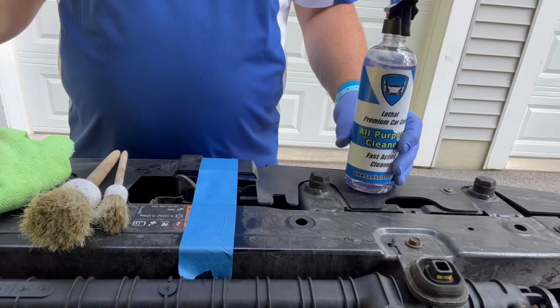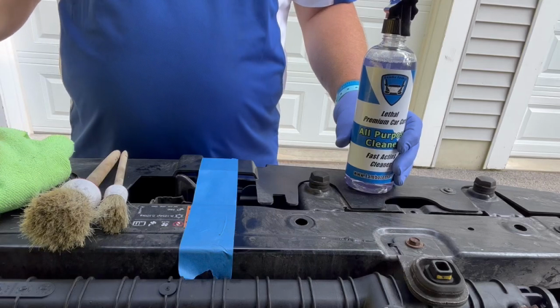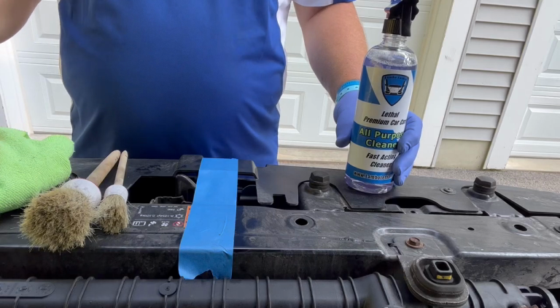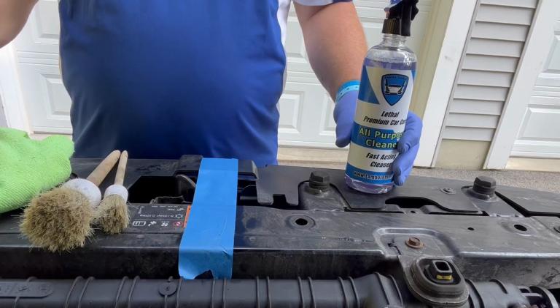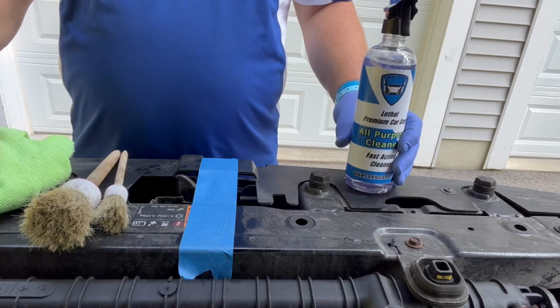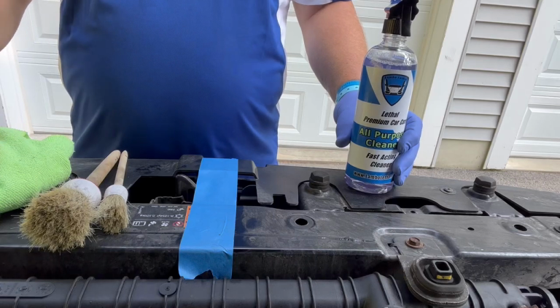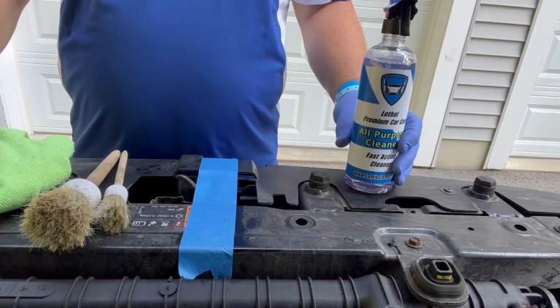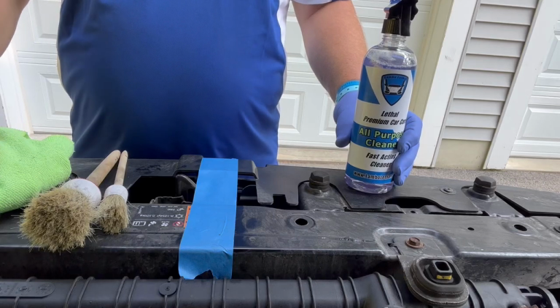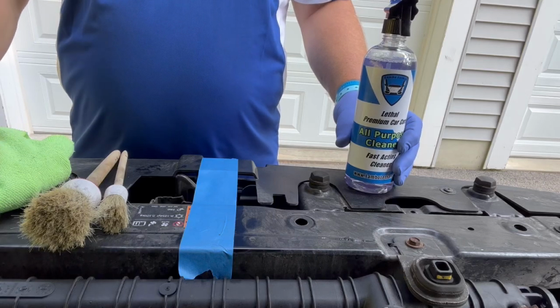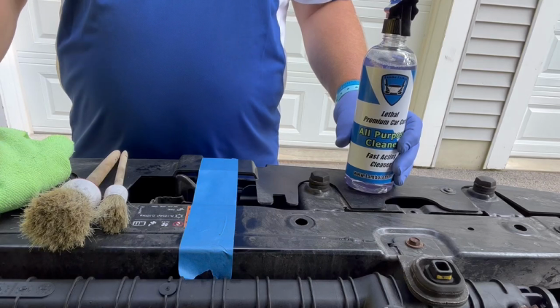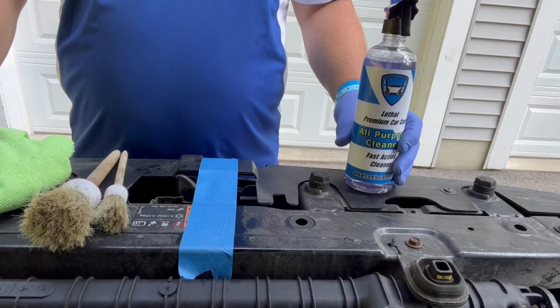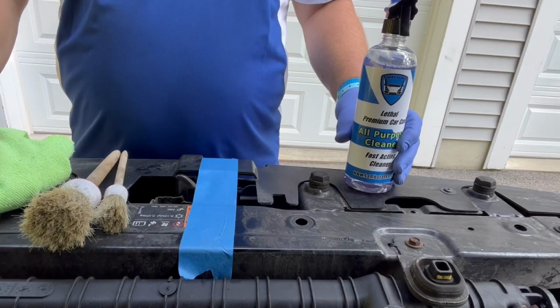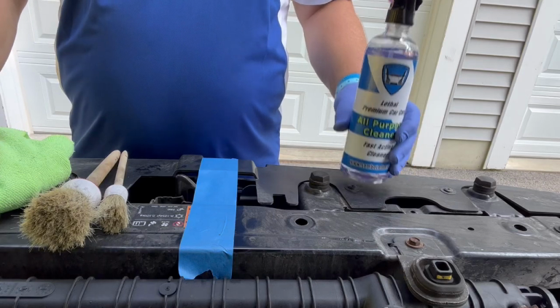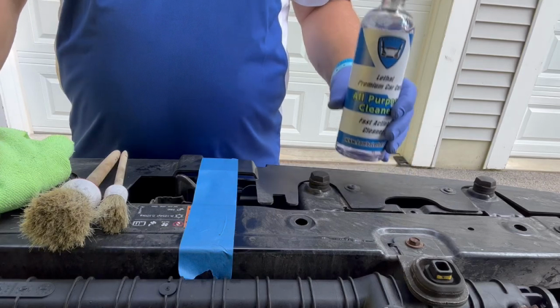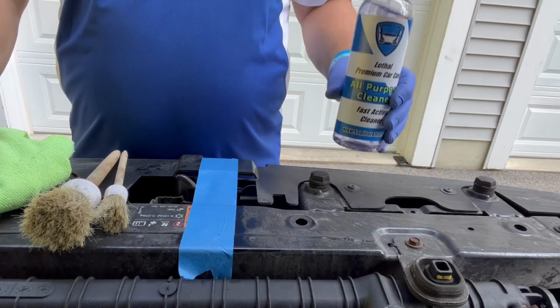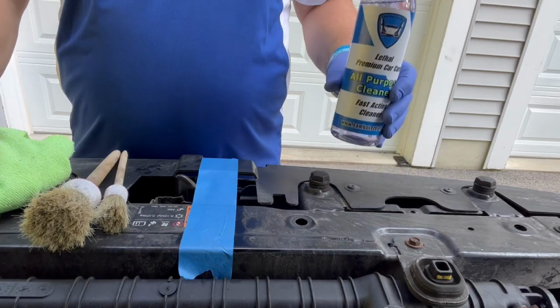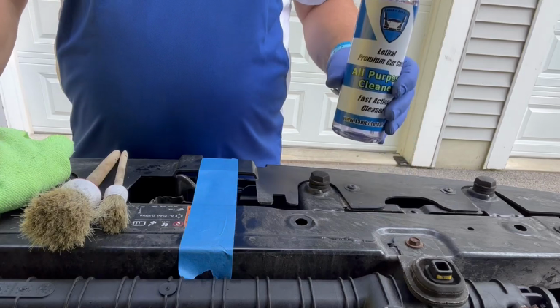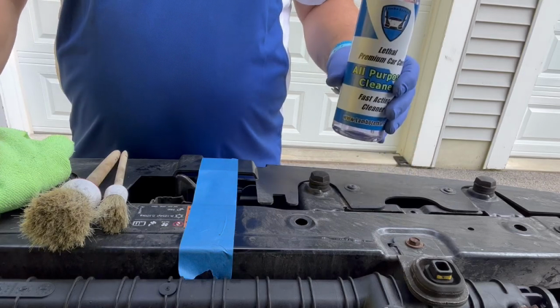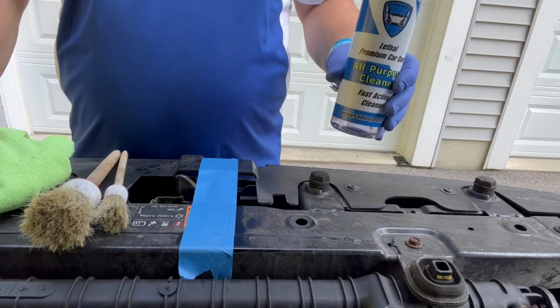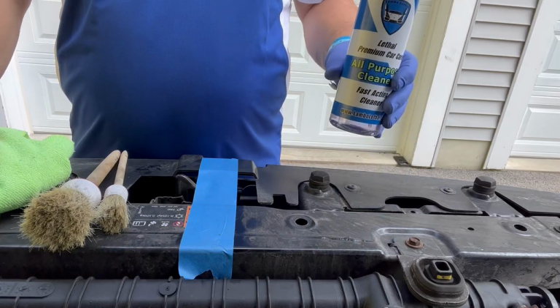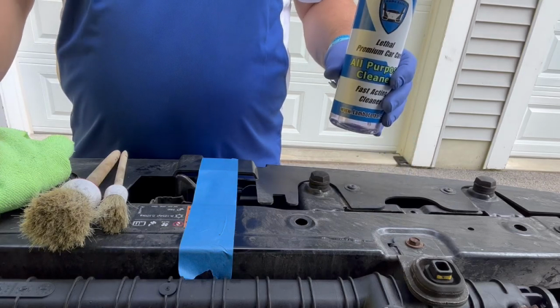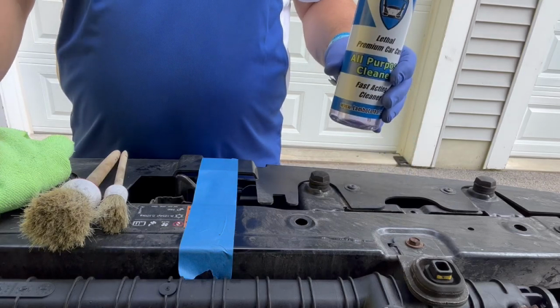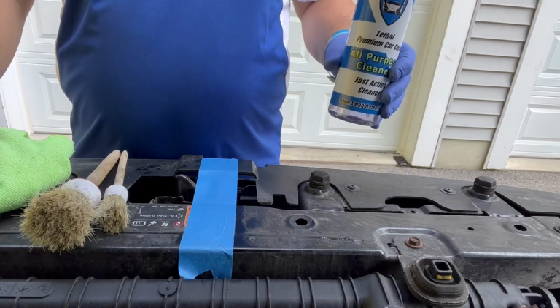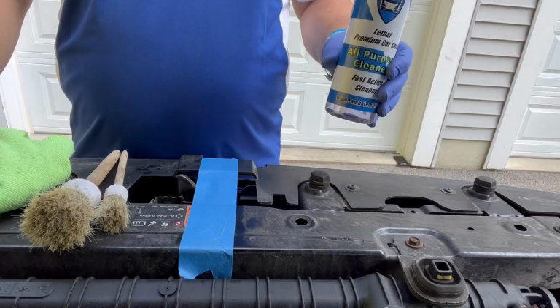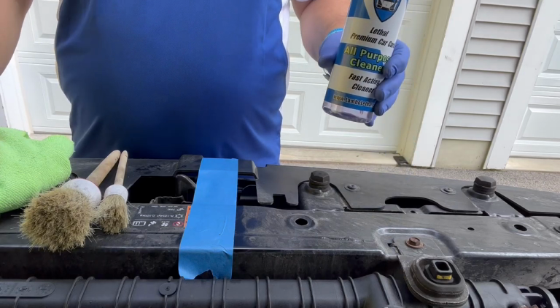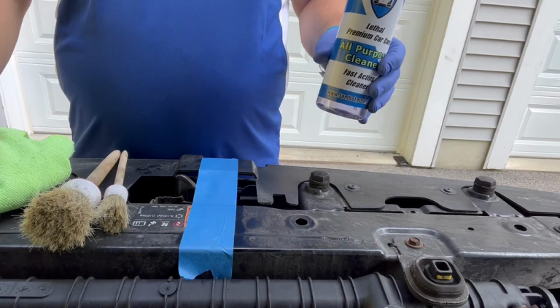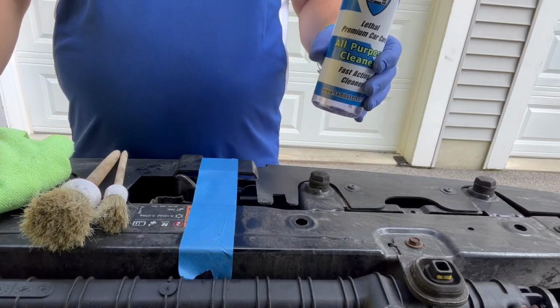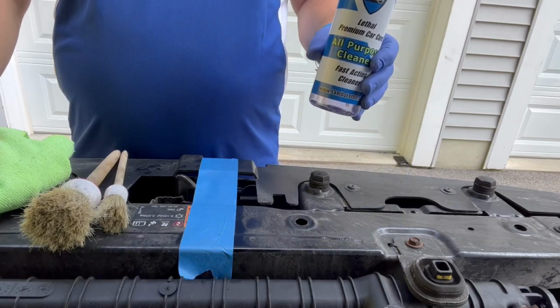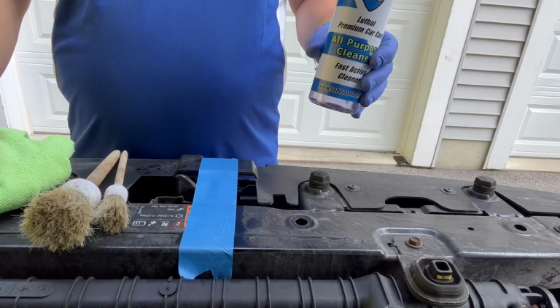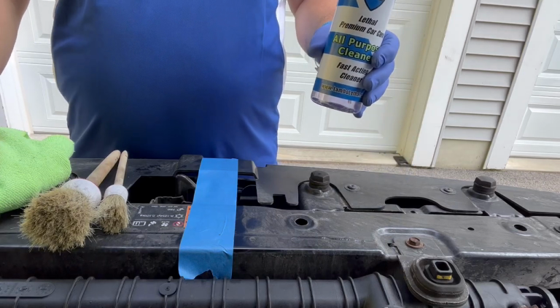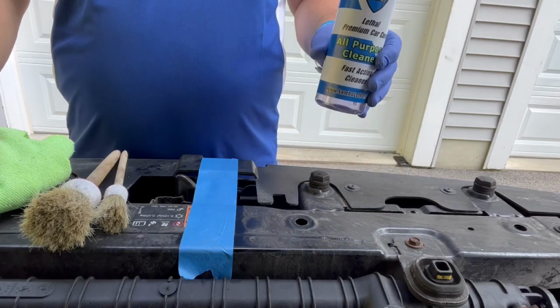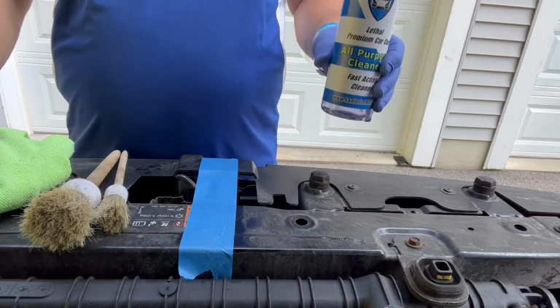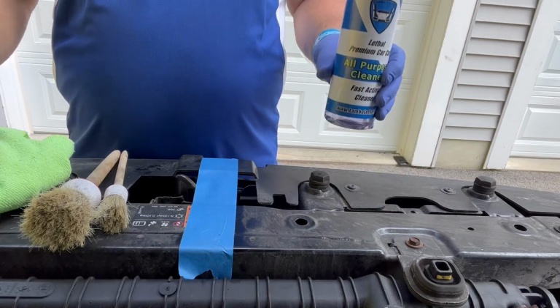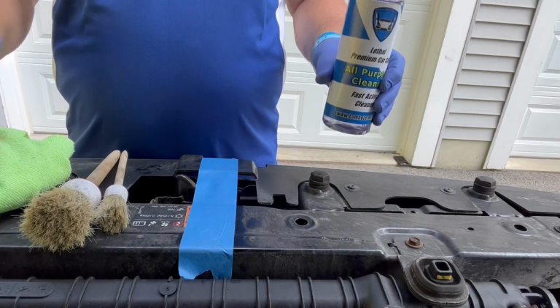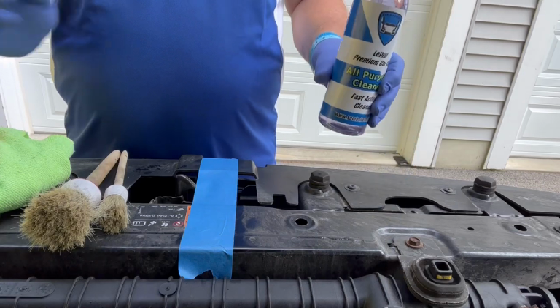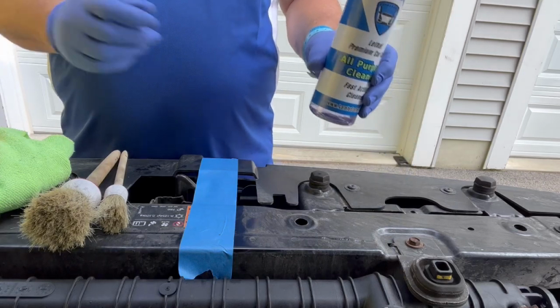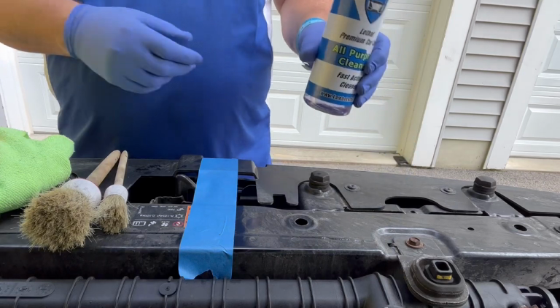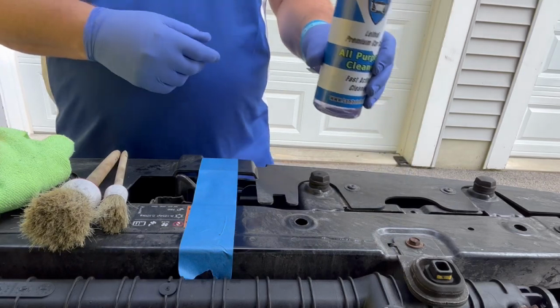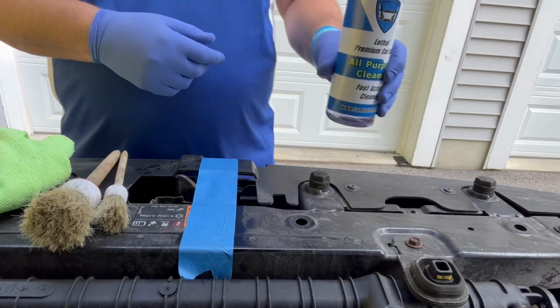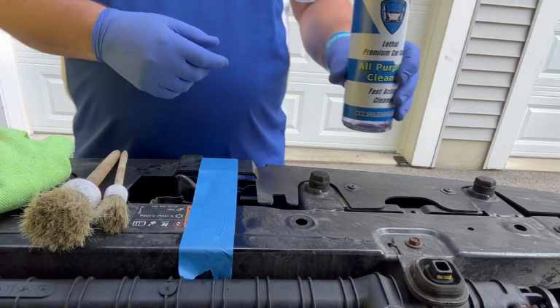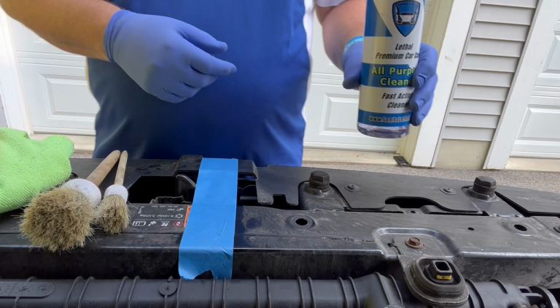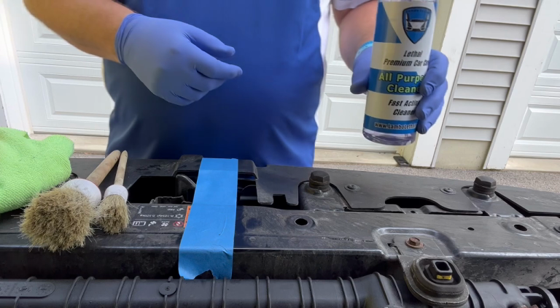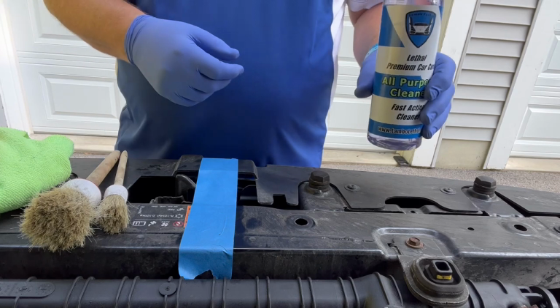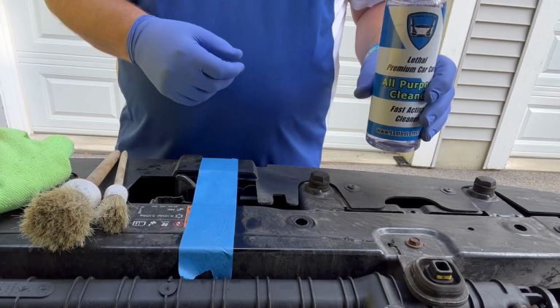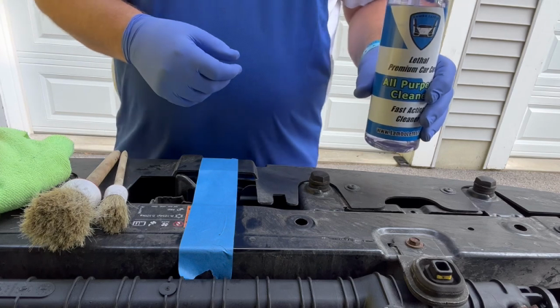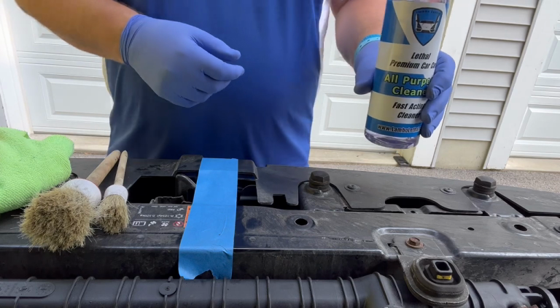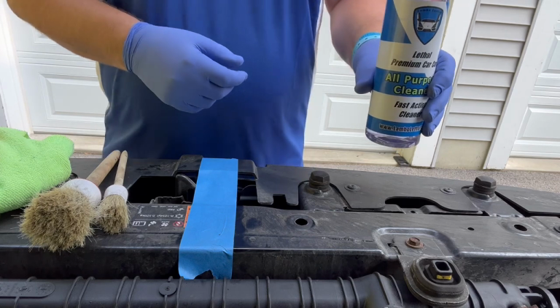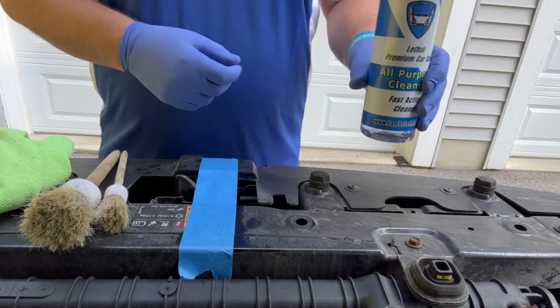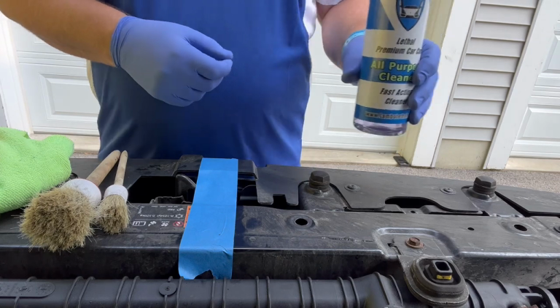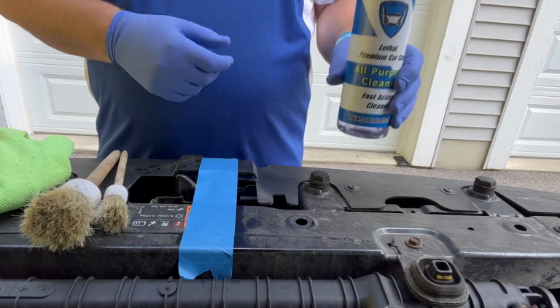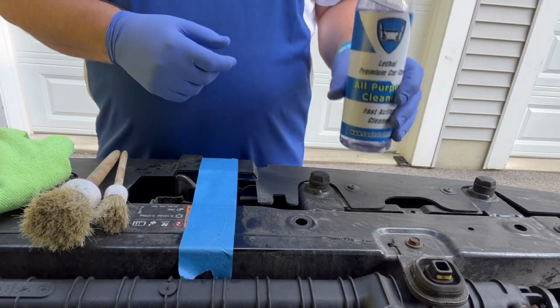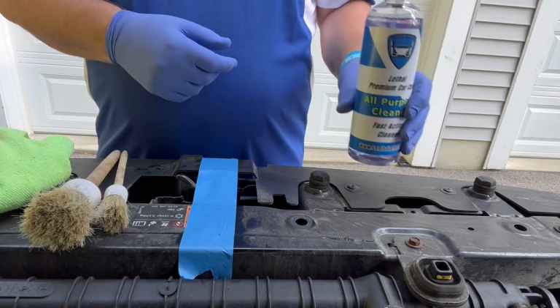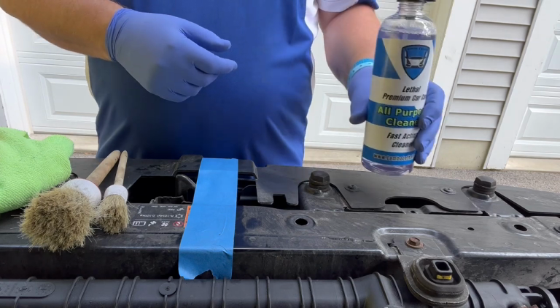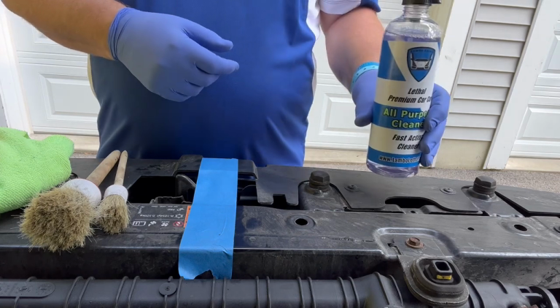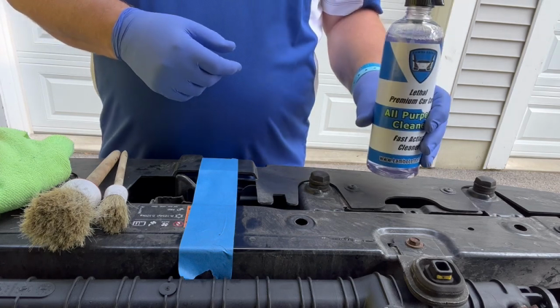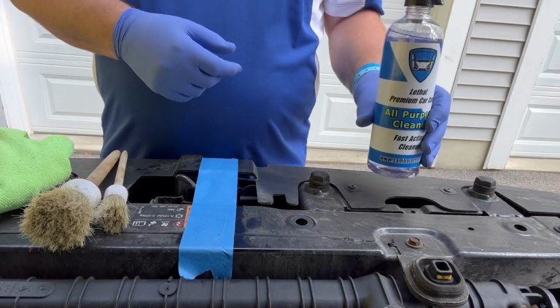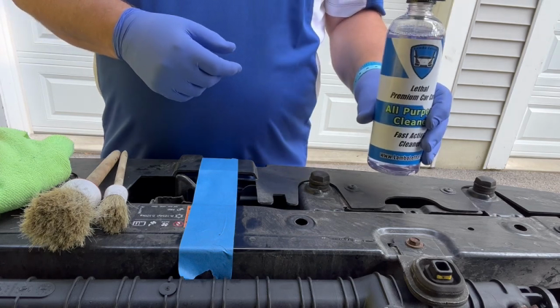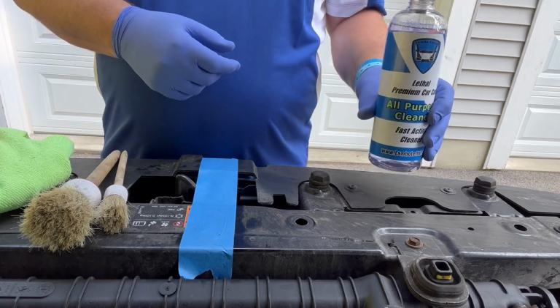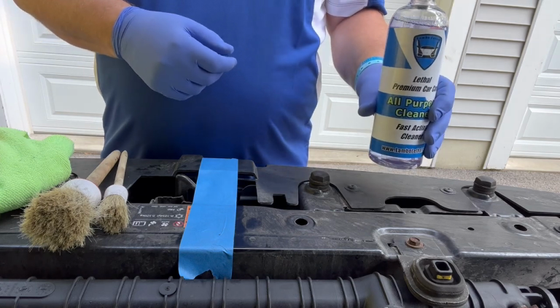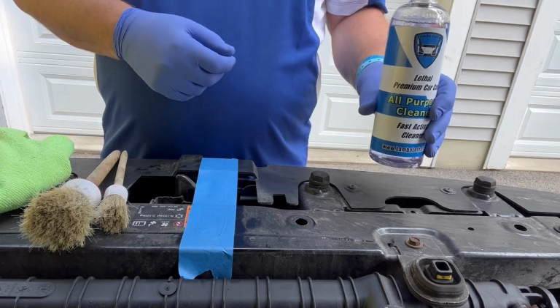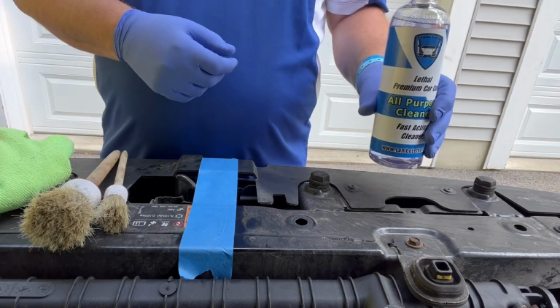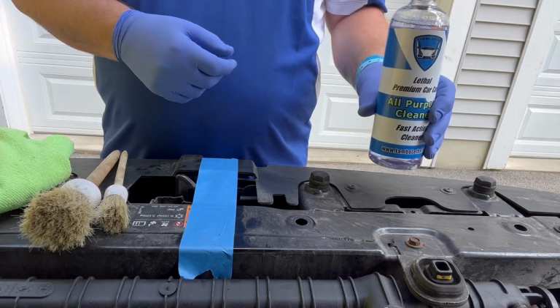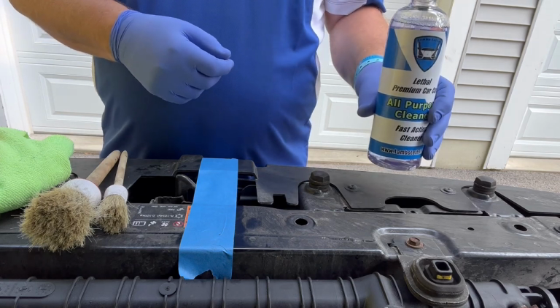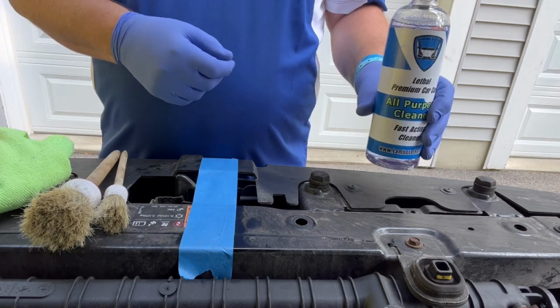Today we're going to discuss Lambo Lethal — Lethal Premium Car Care's All-Purpose Cleaner.